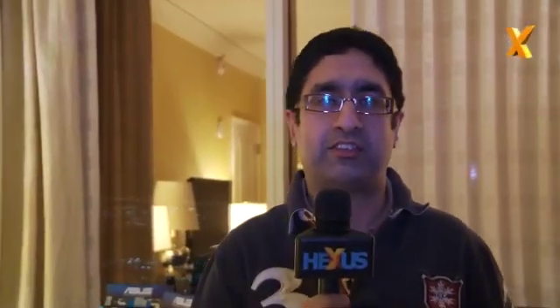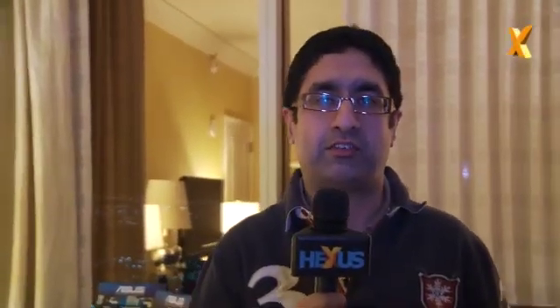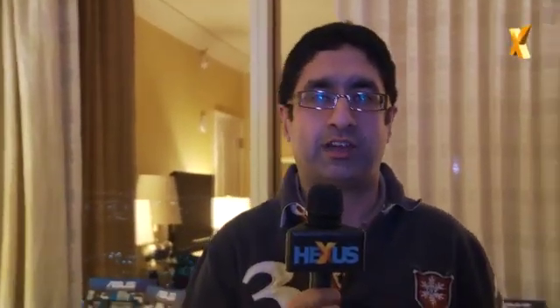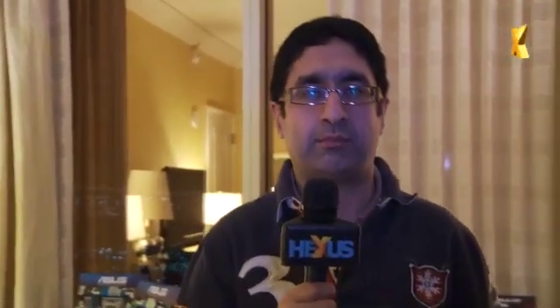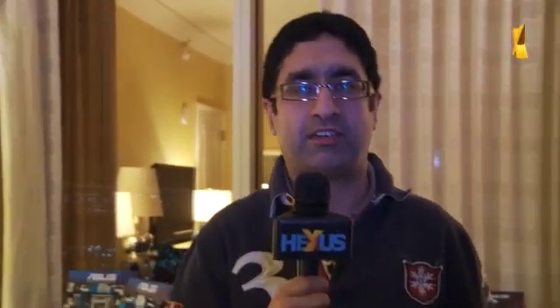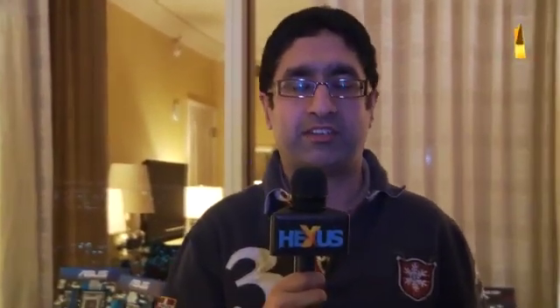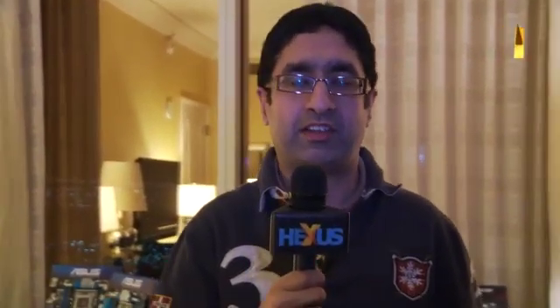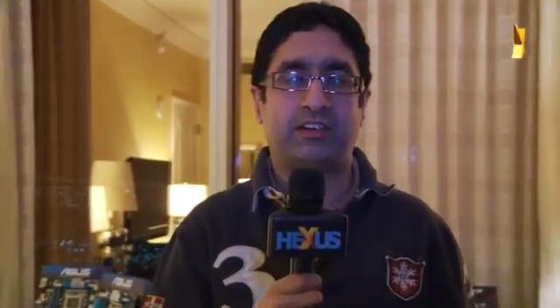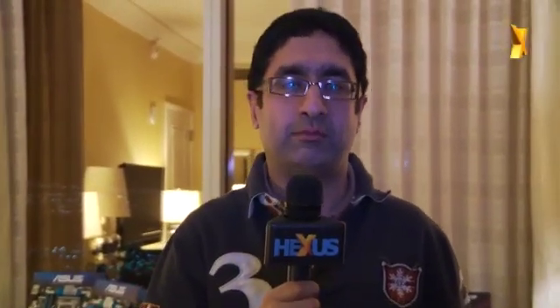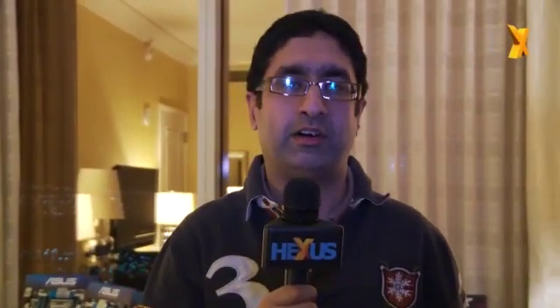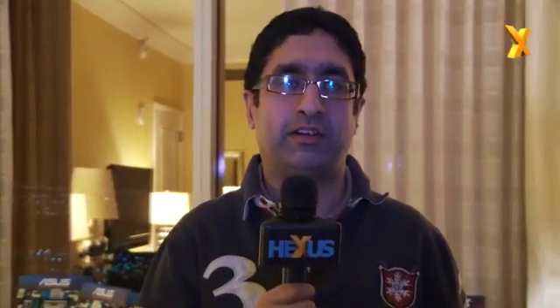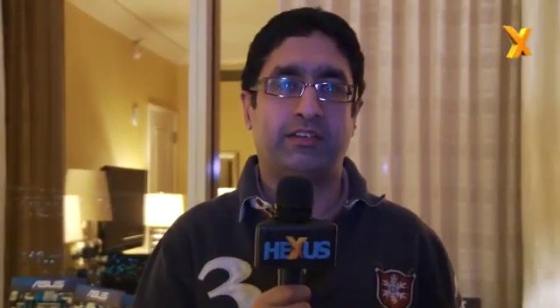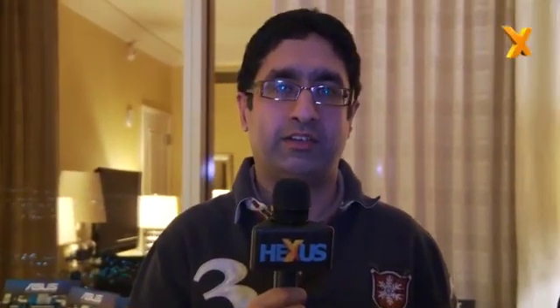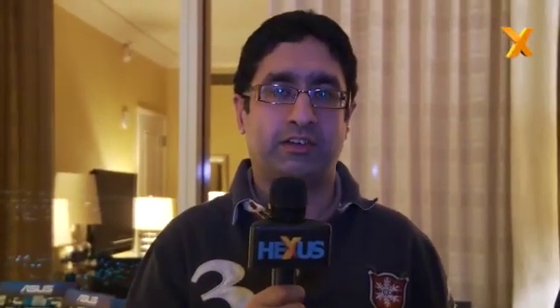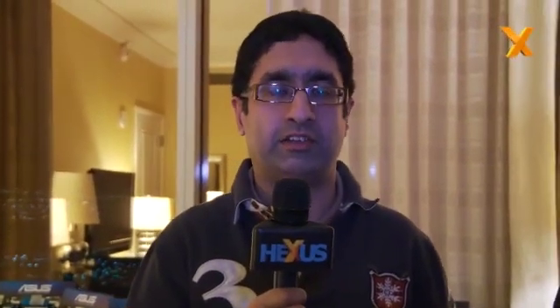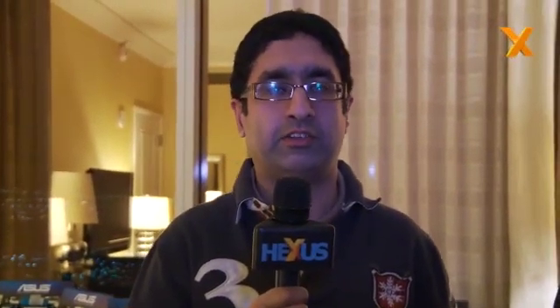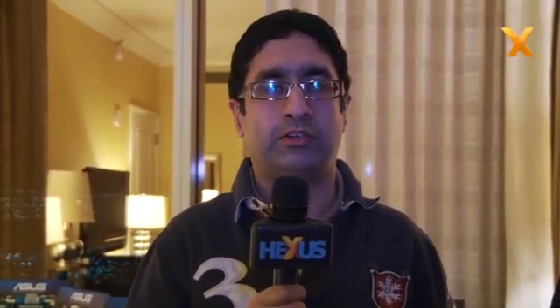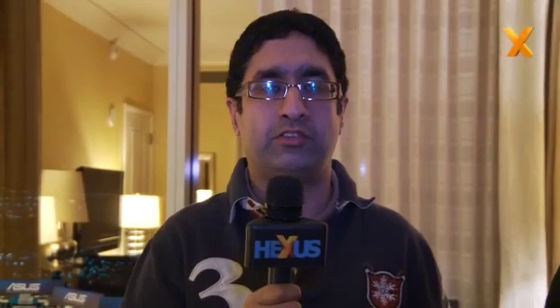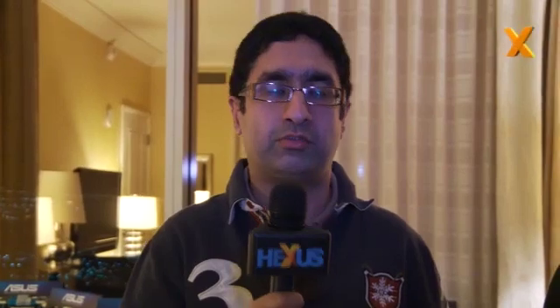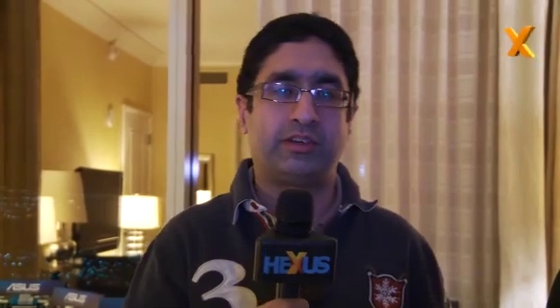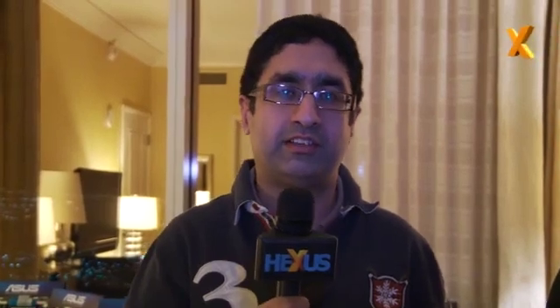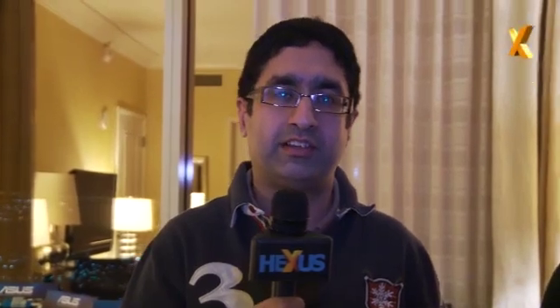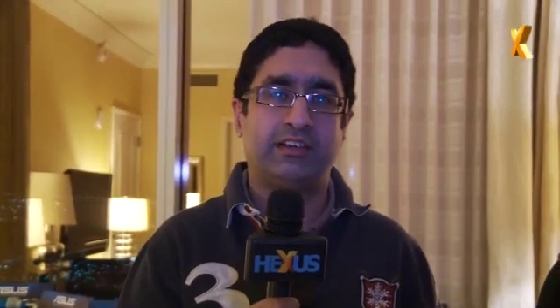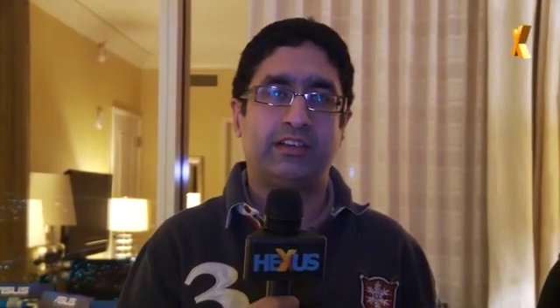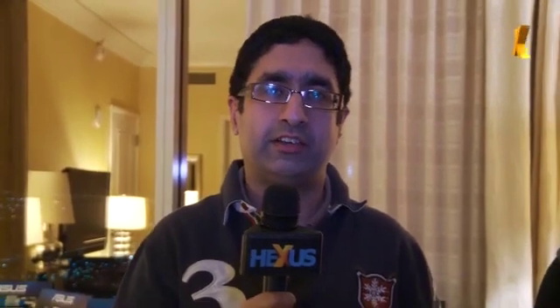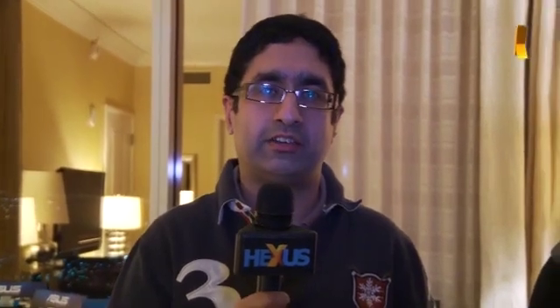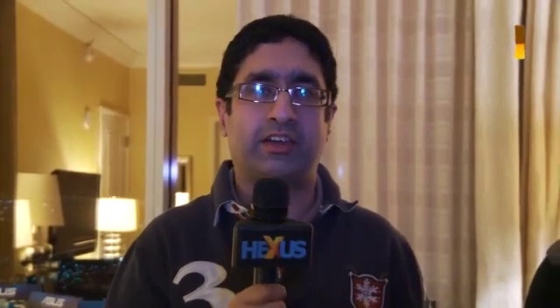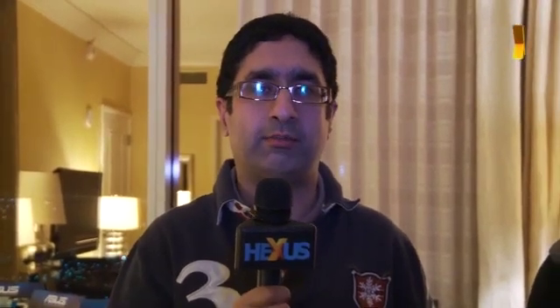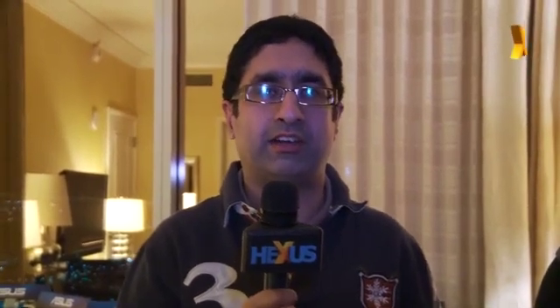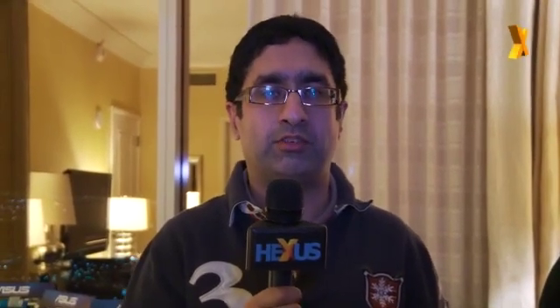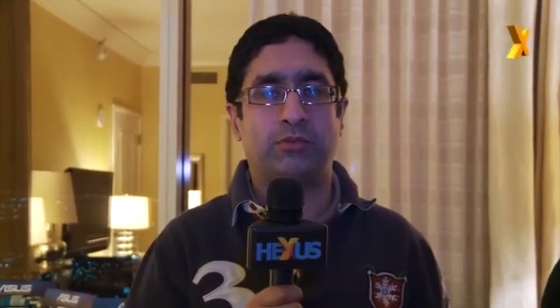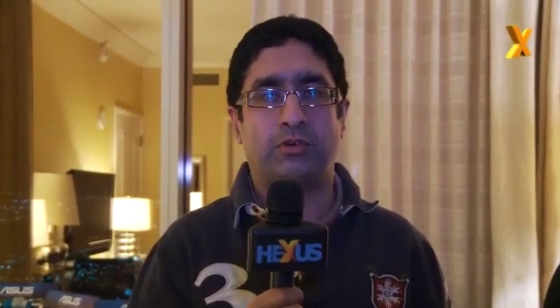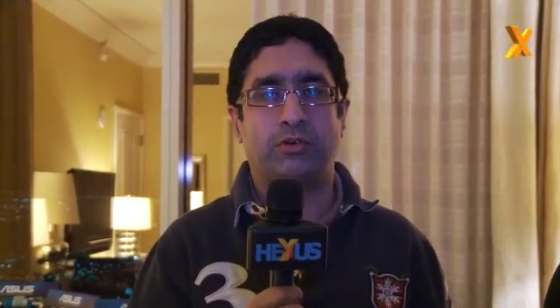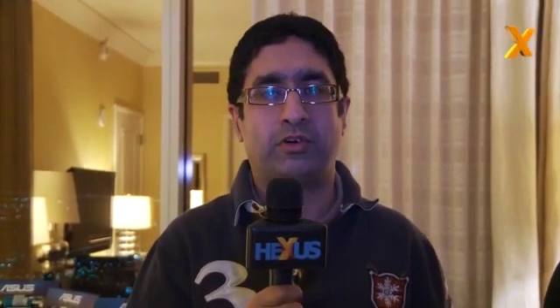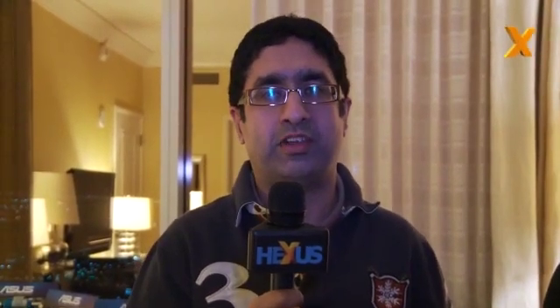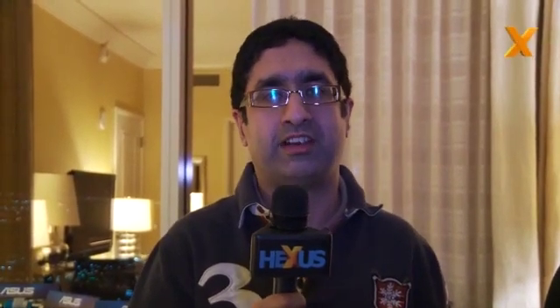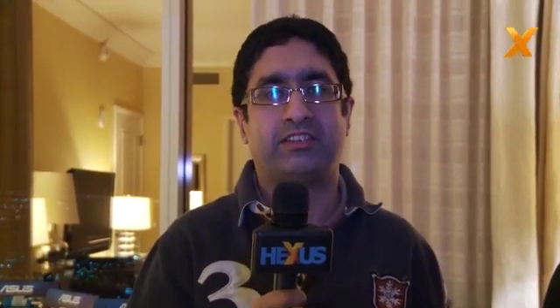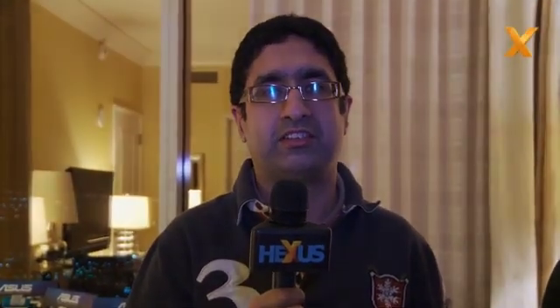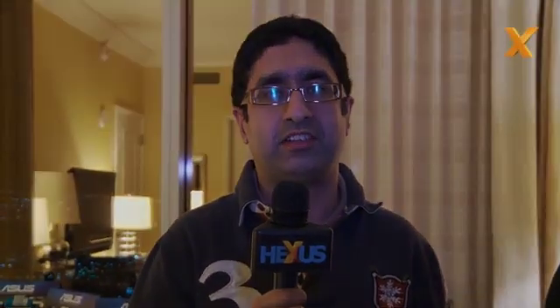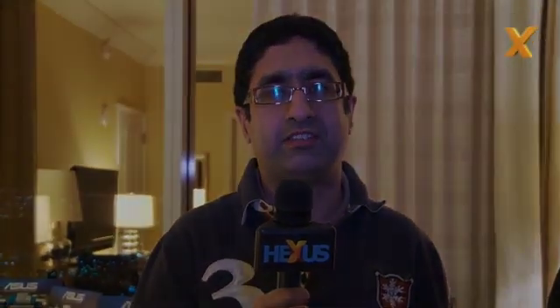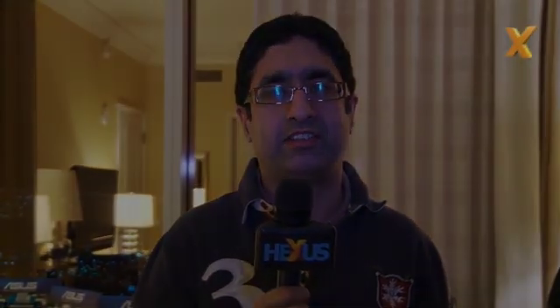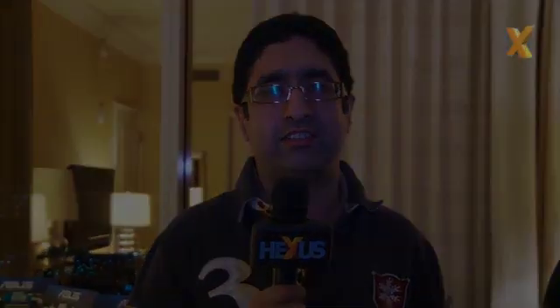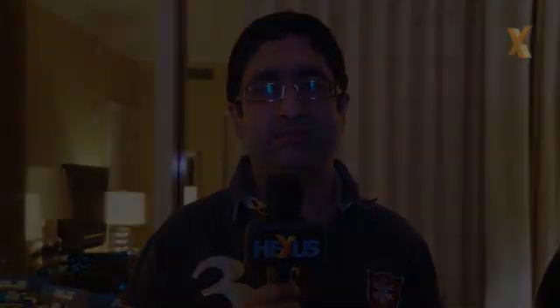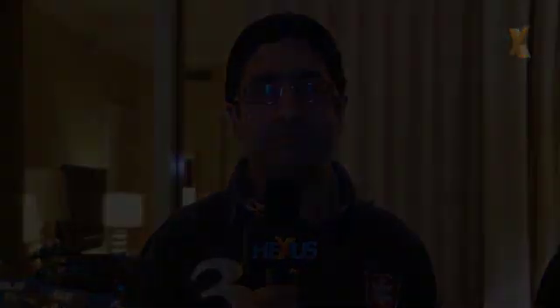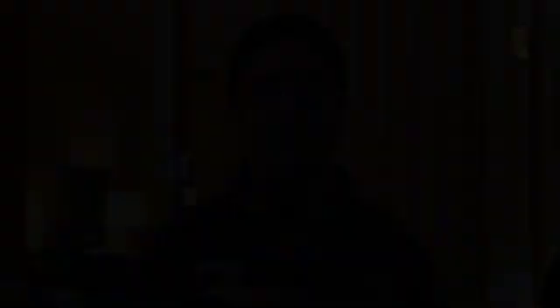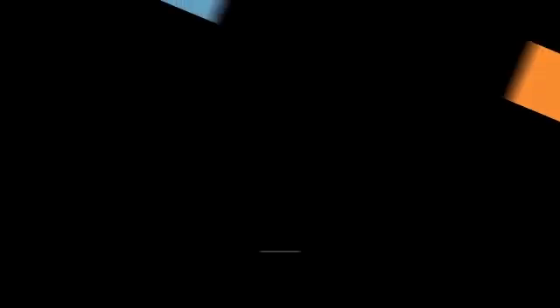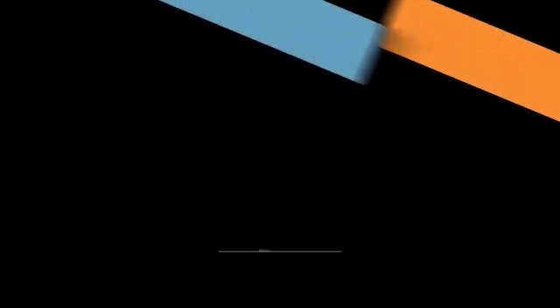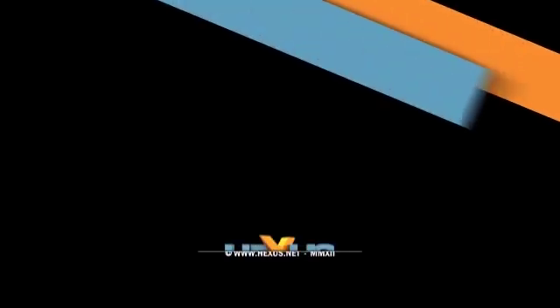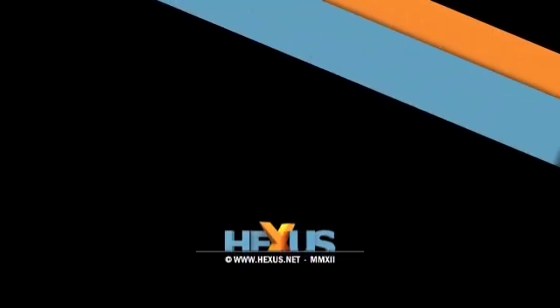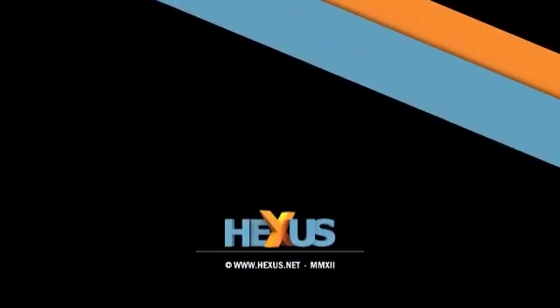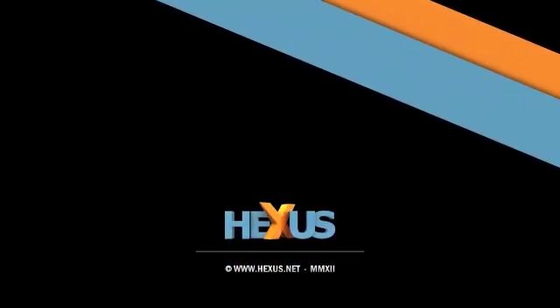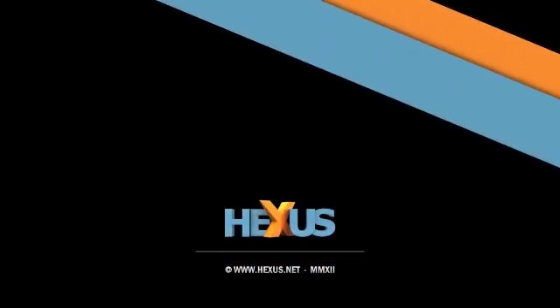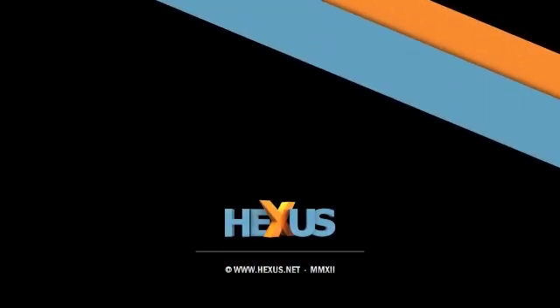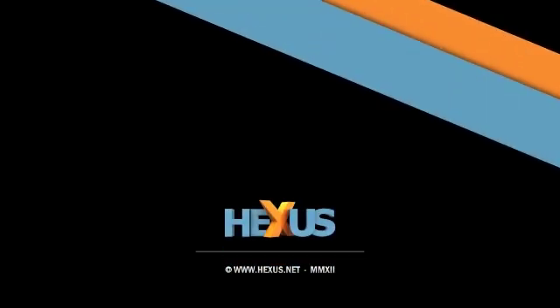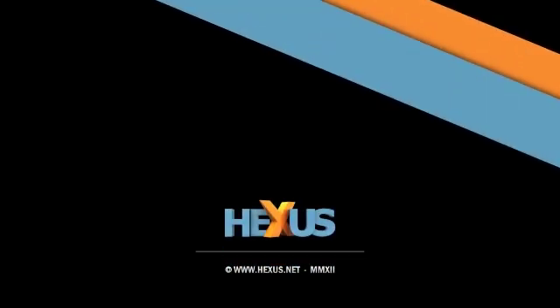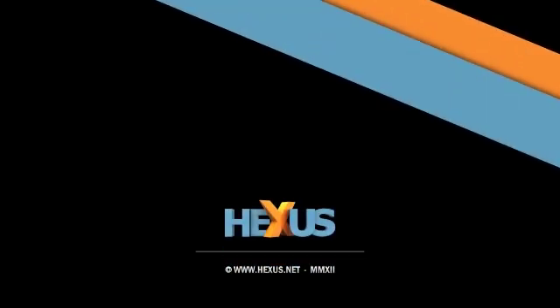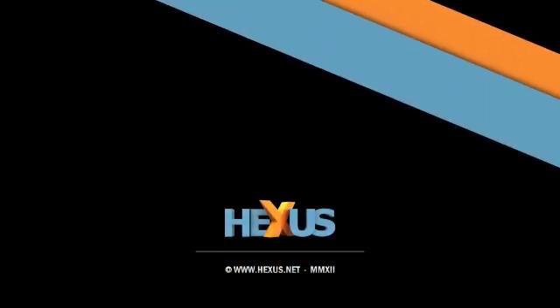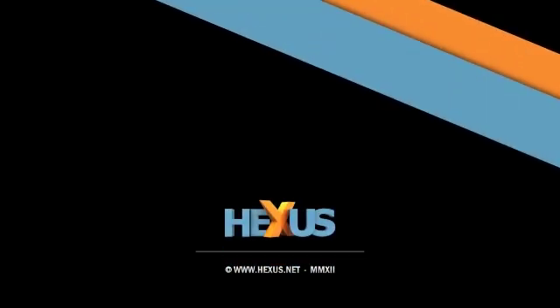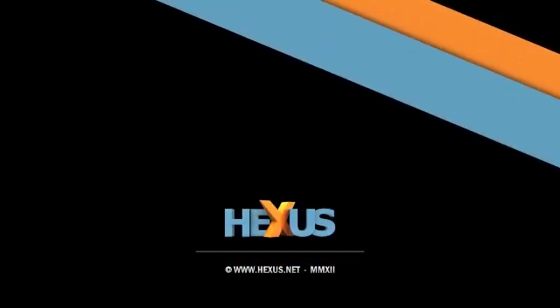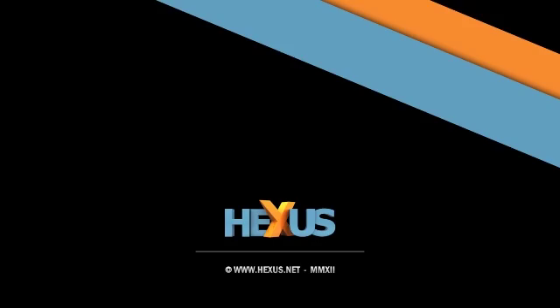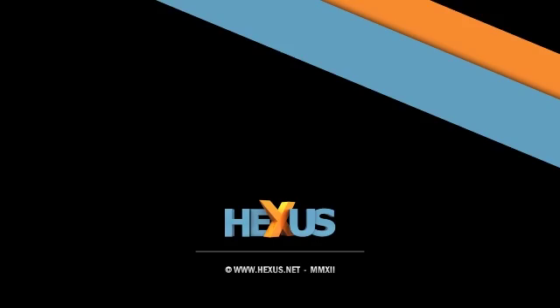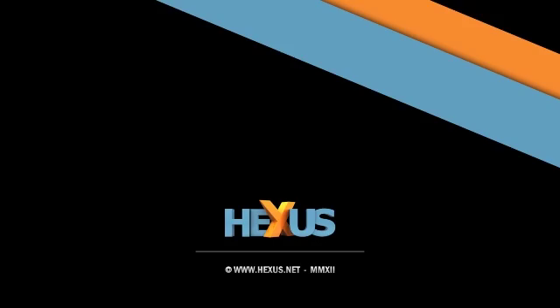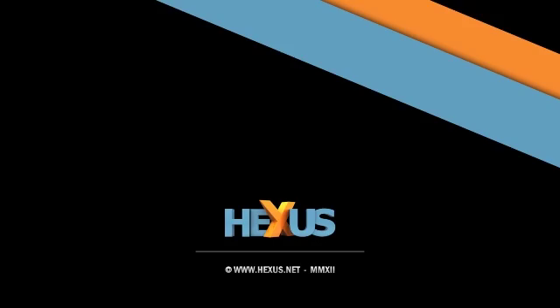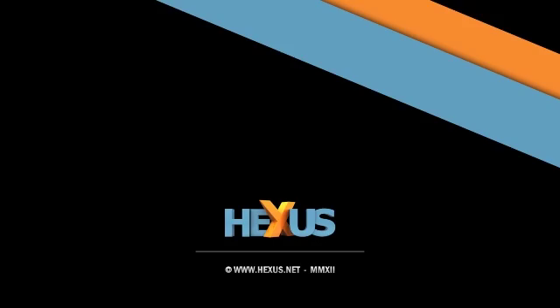That's a wrap of our second part of the ASUS suite. Head back for more on Hexus TV. Thank you.